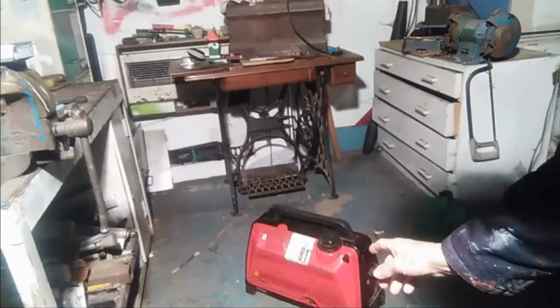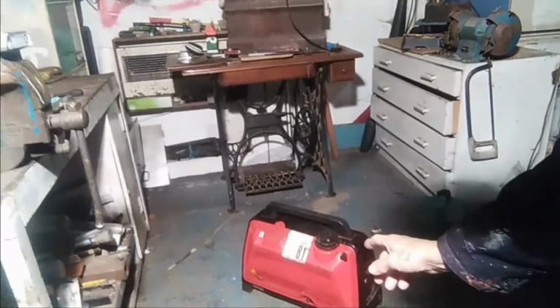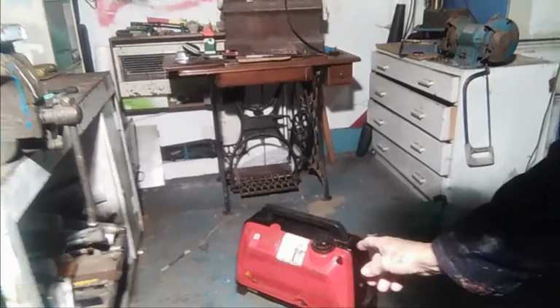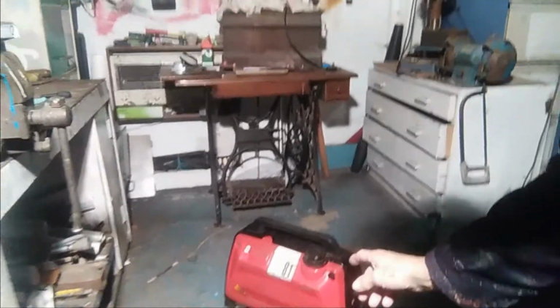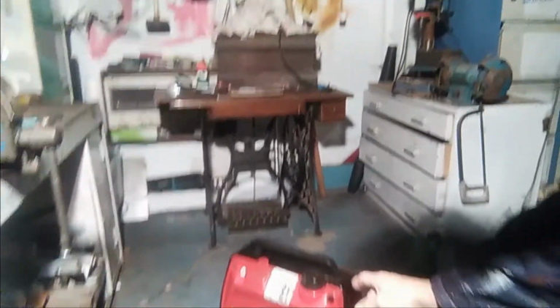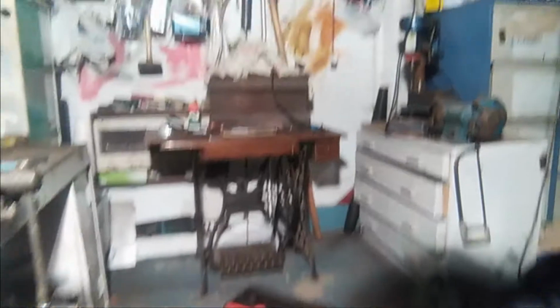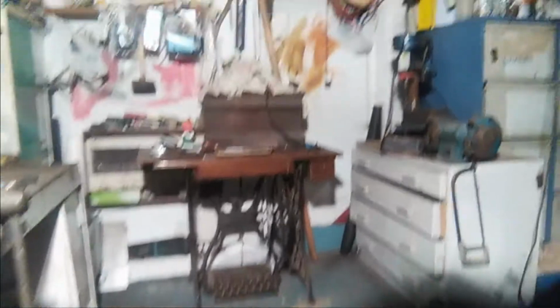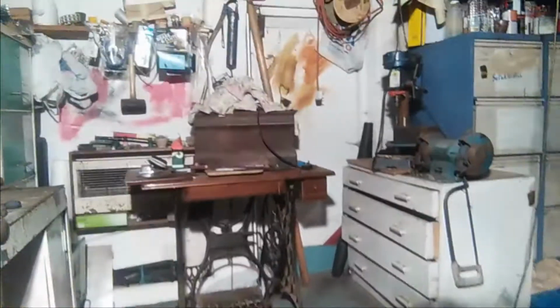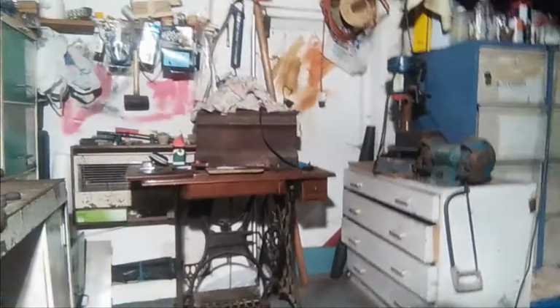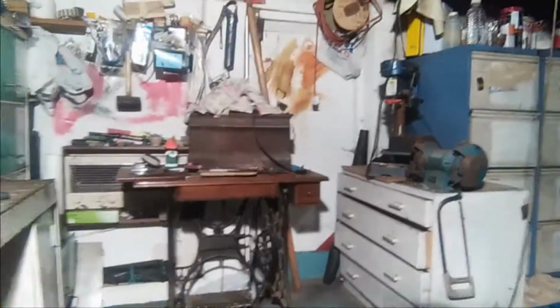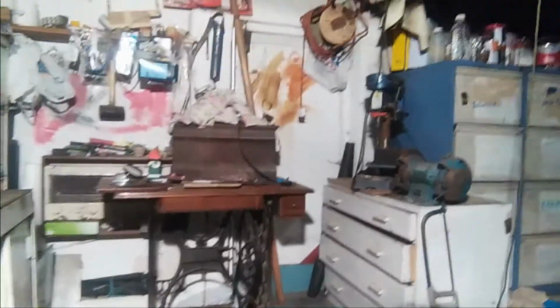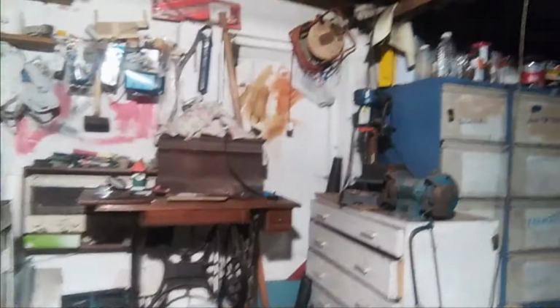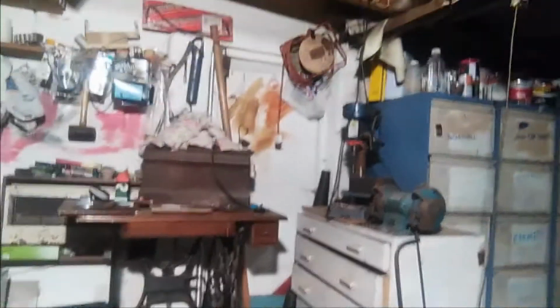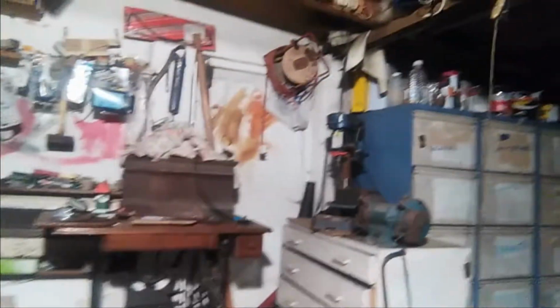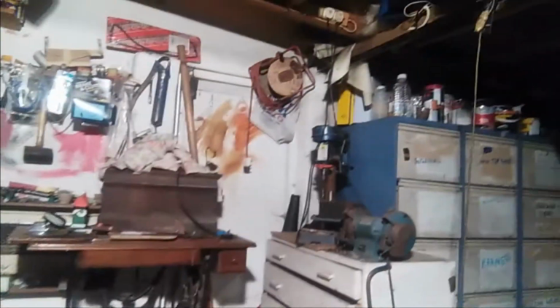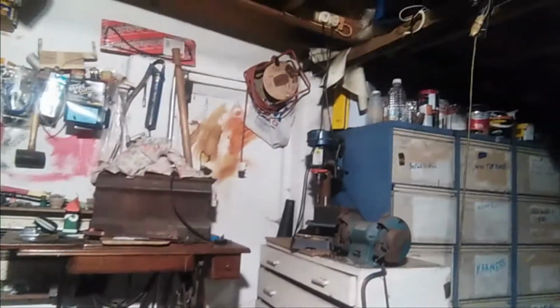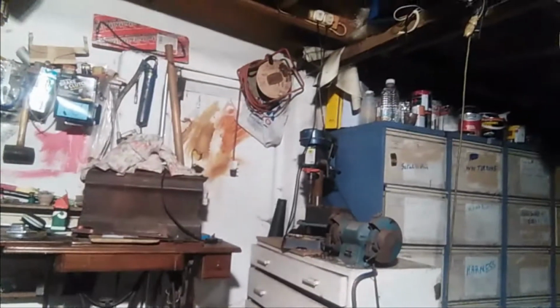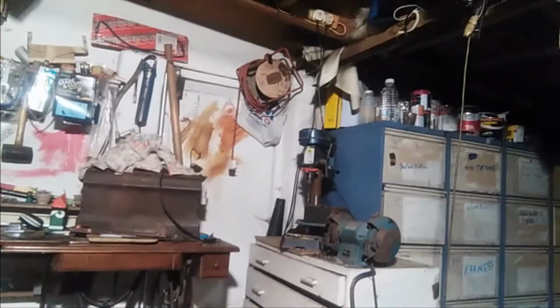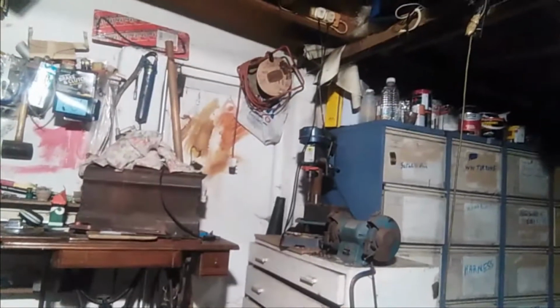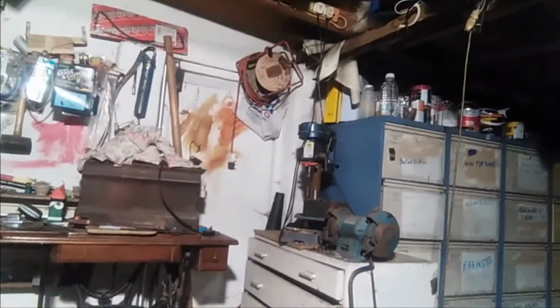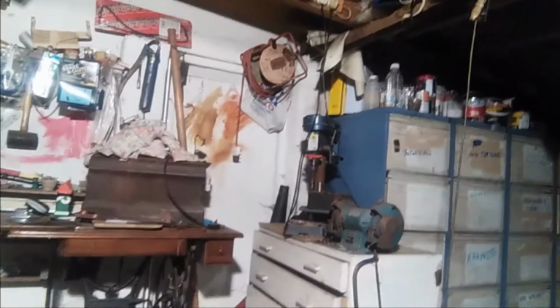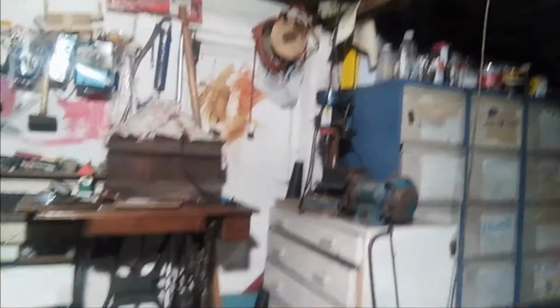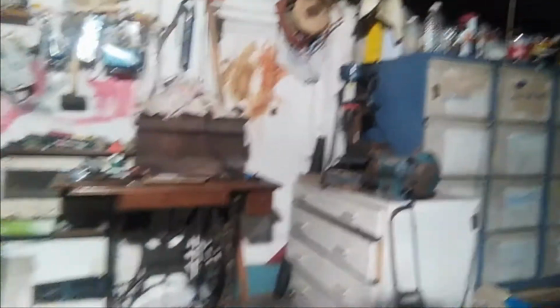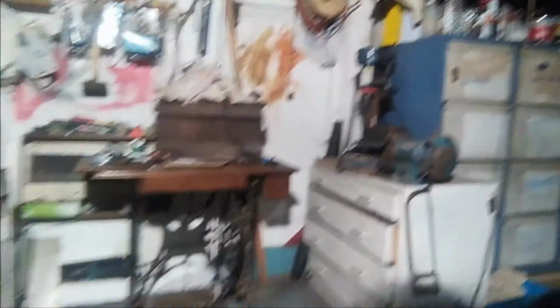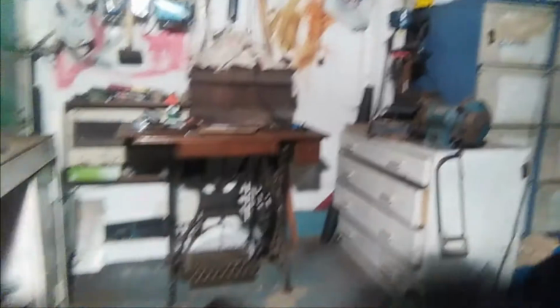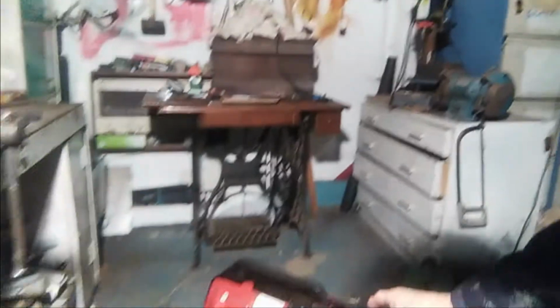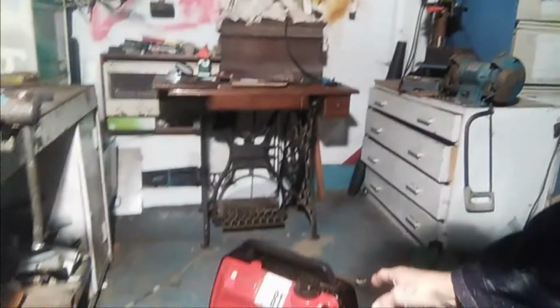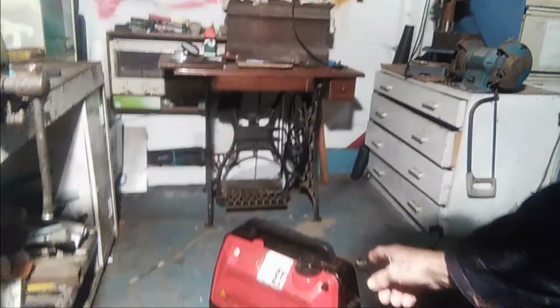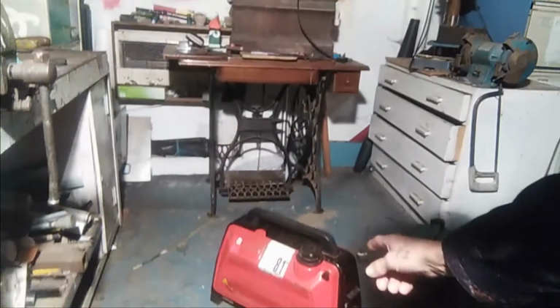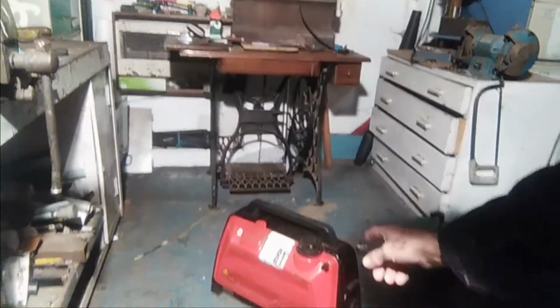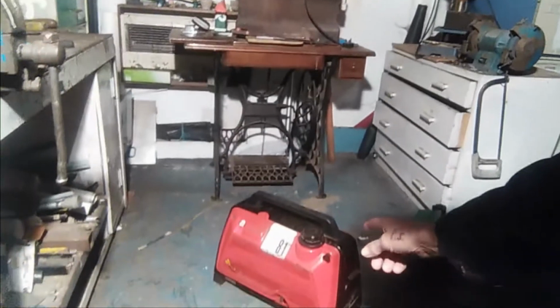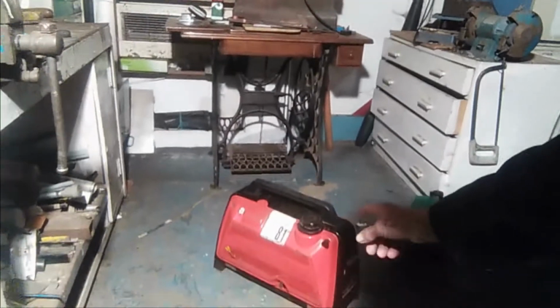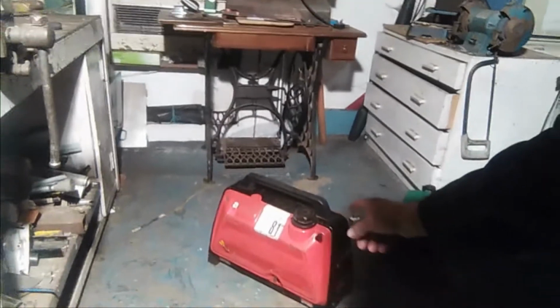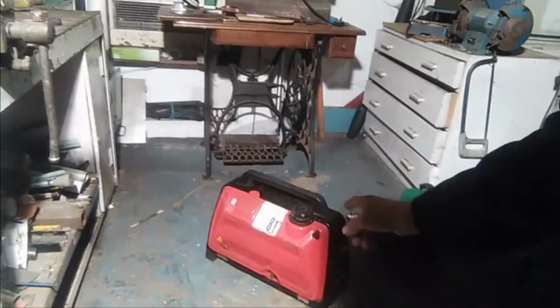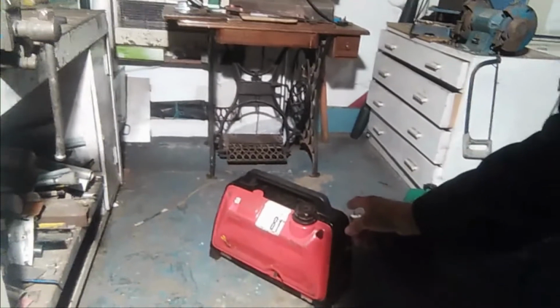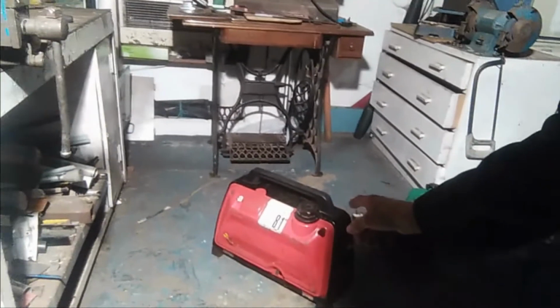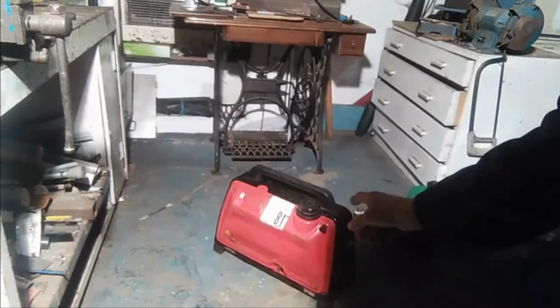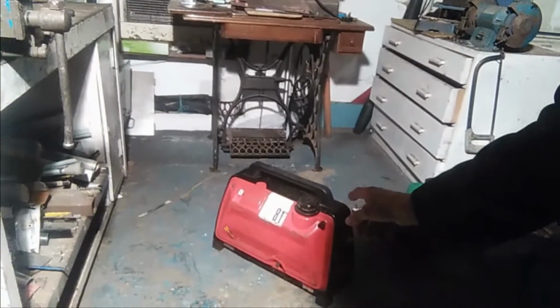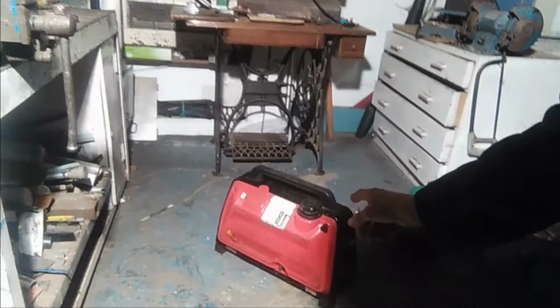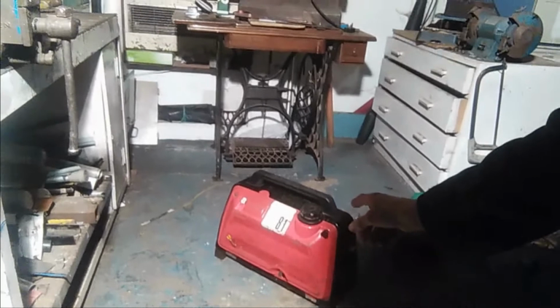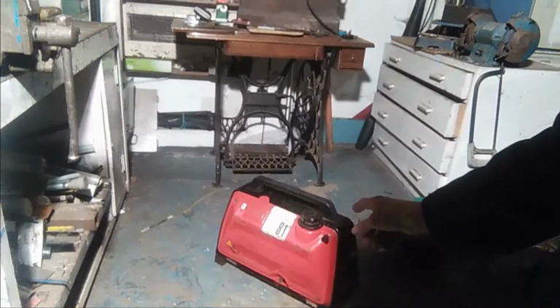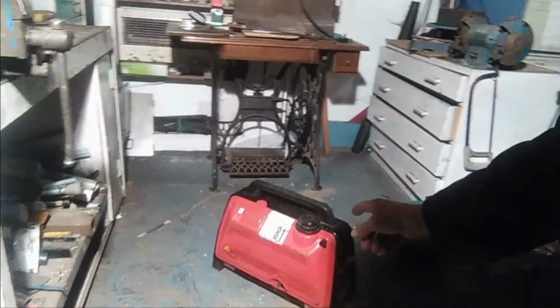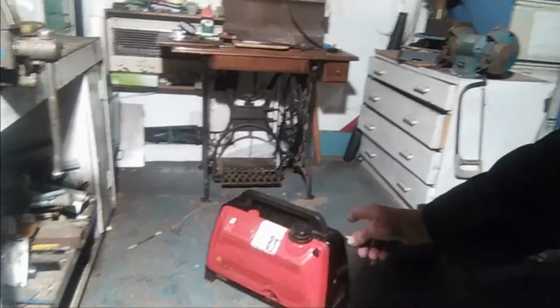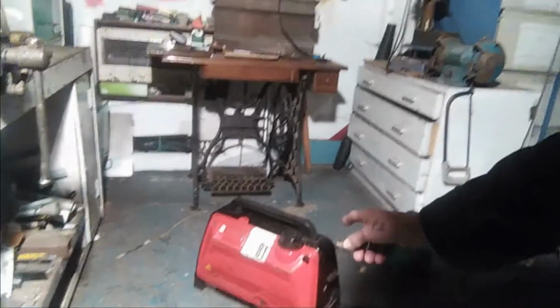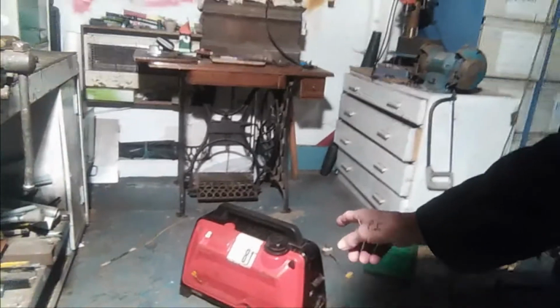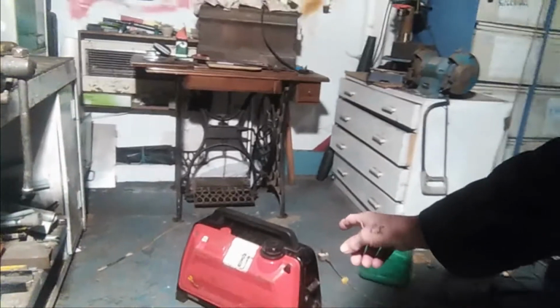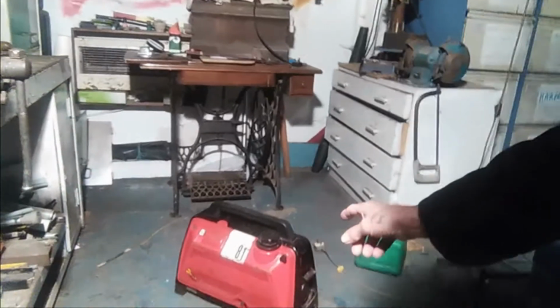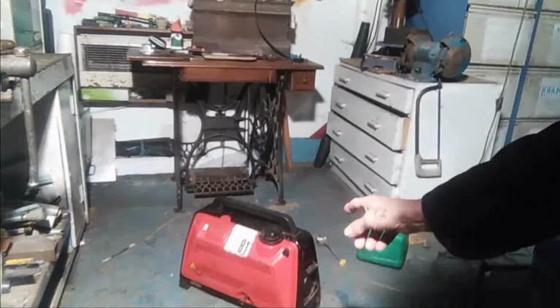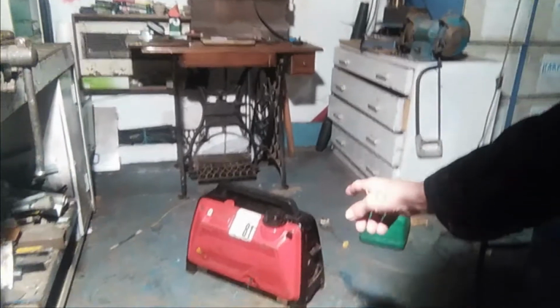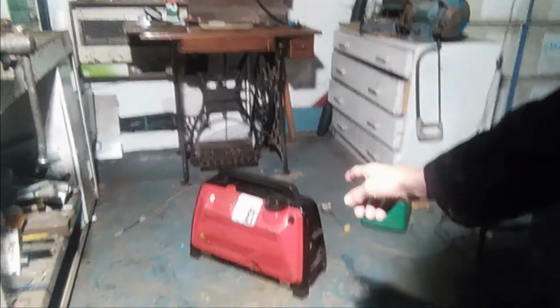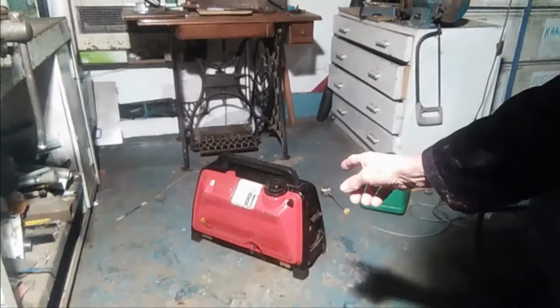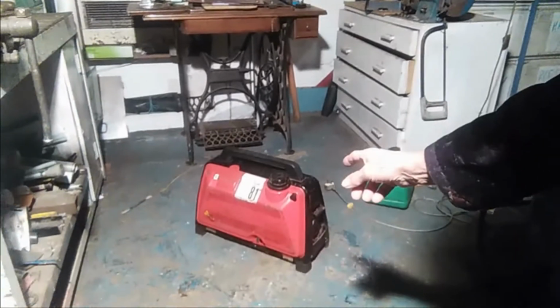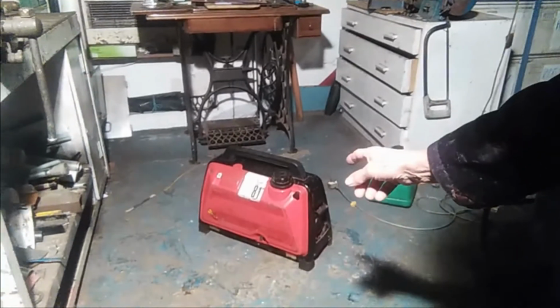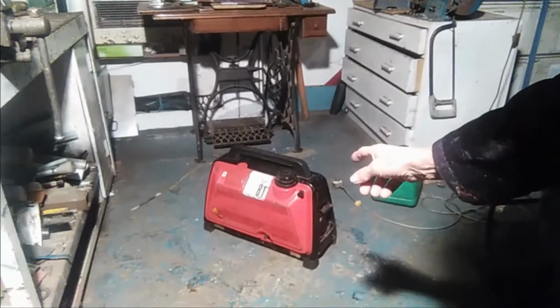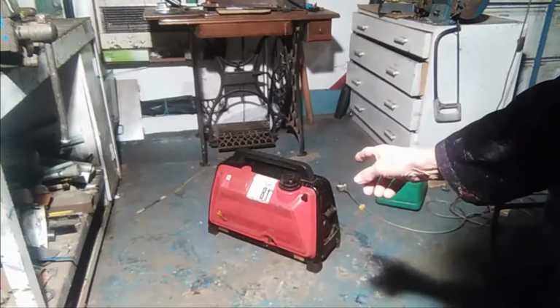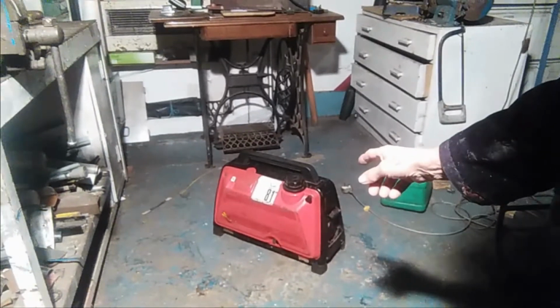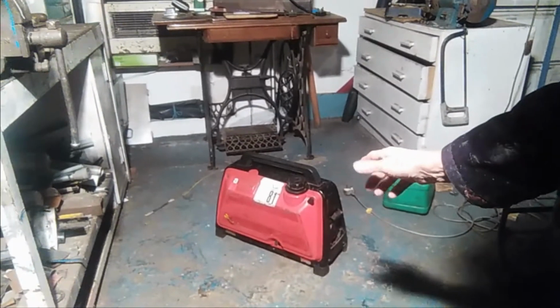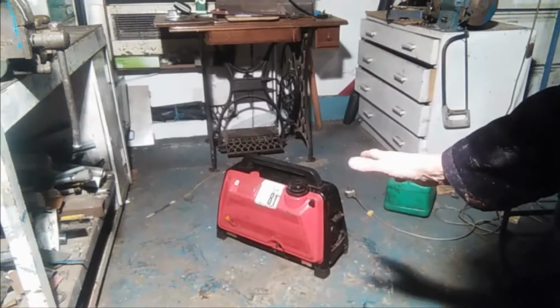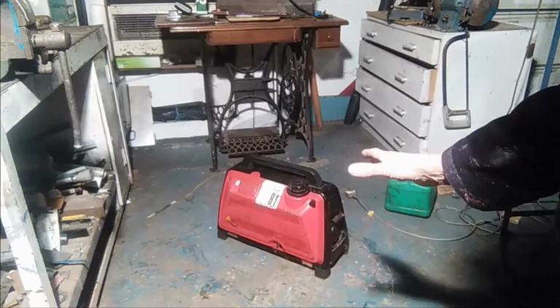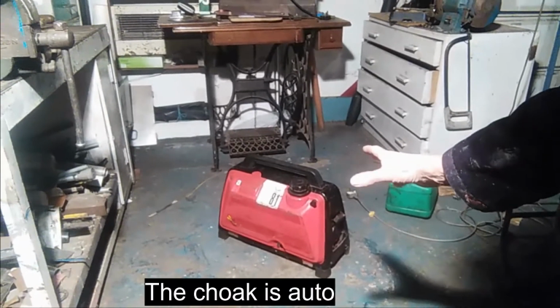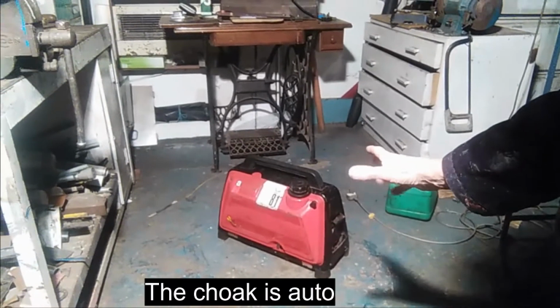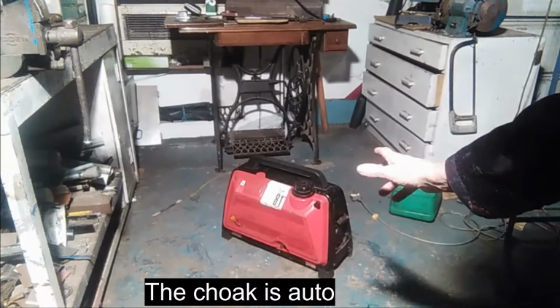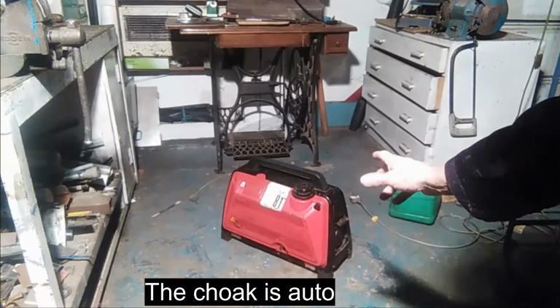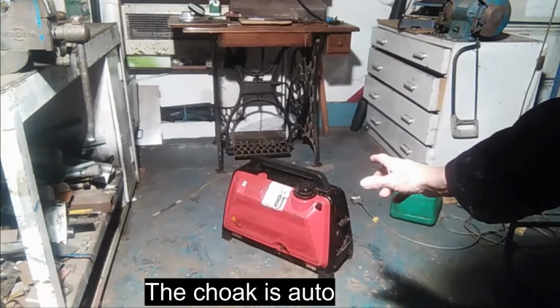Well, you've all seen the video. Let me get this little generator going - and she started, she's running lovely.